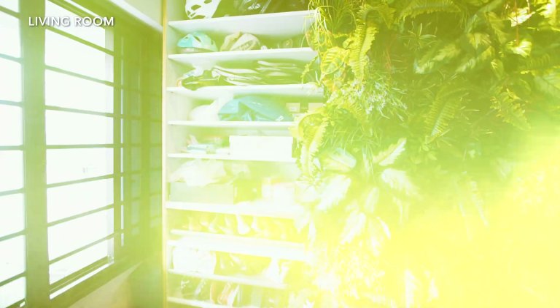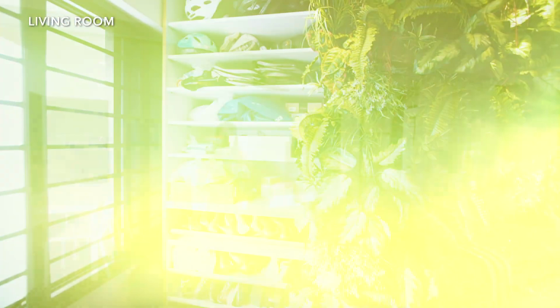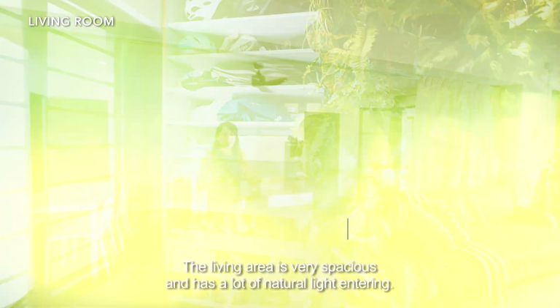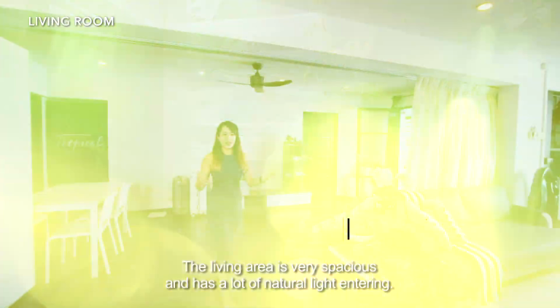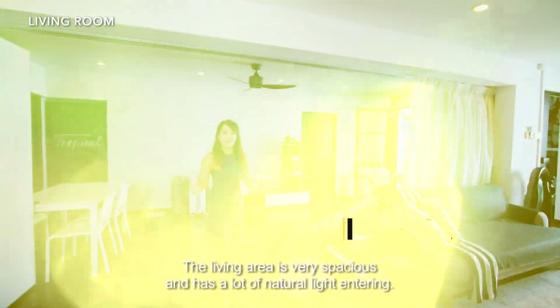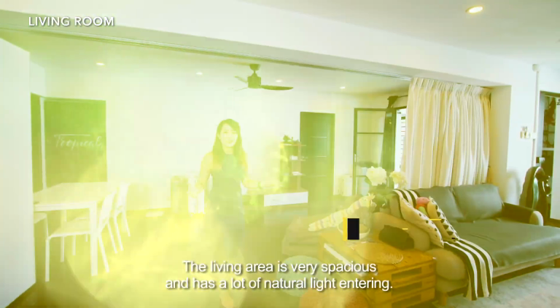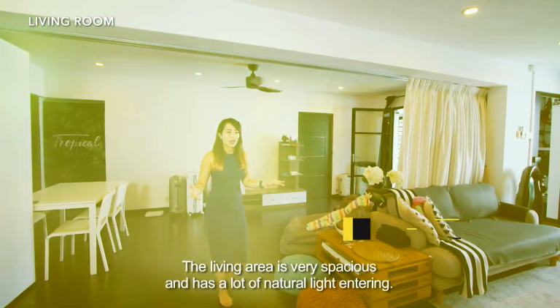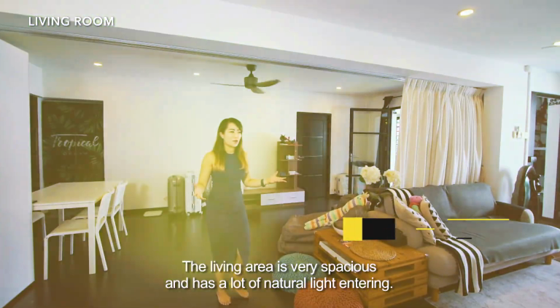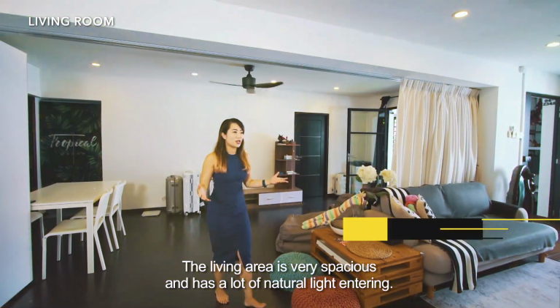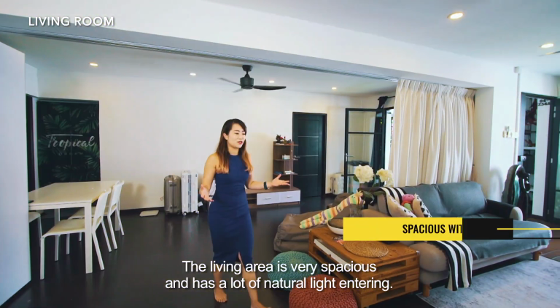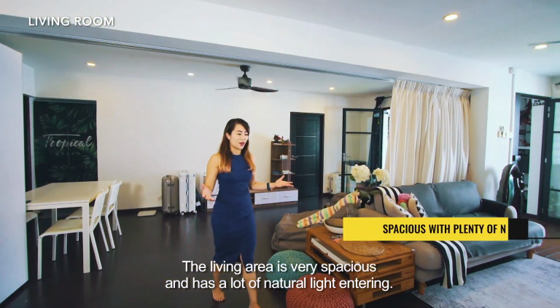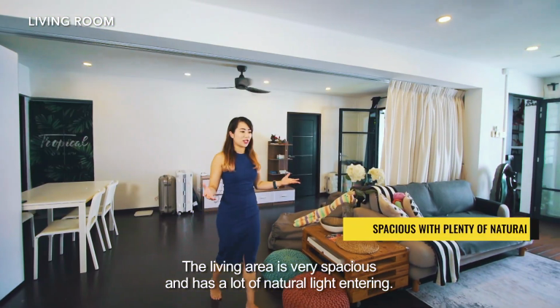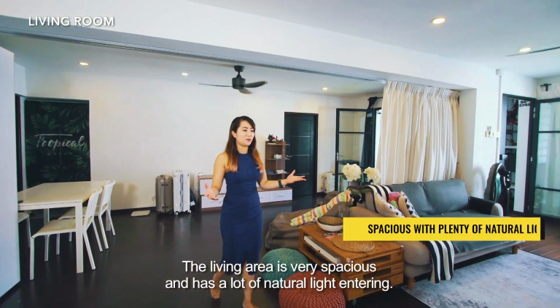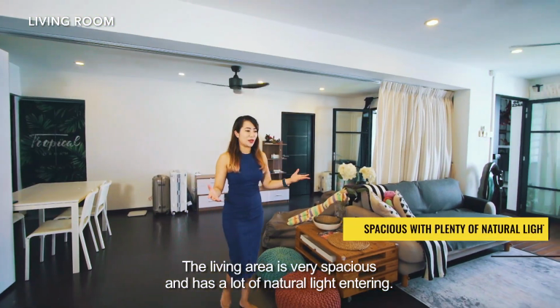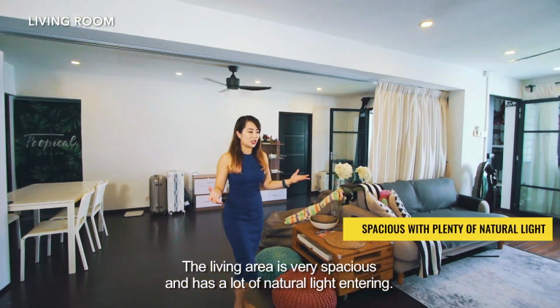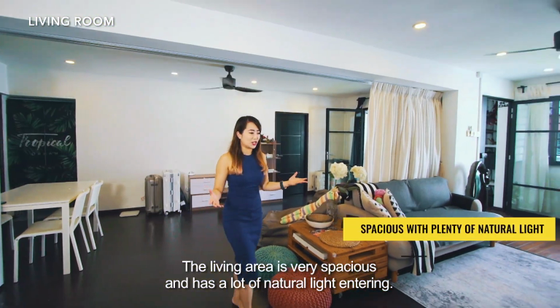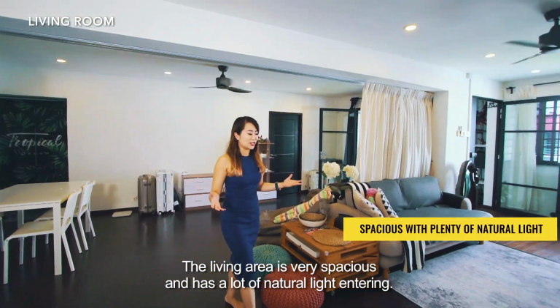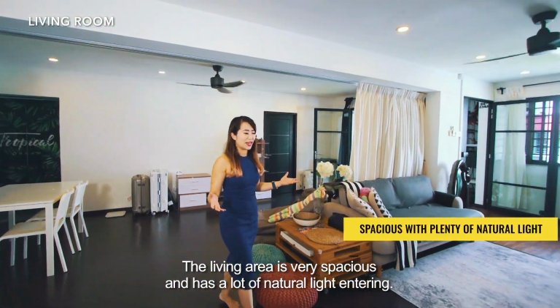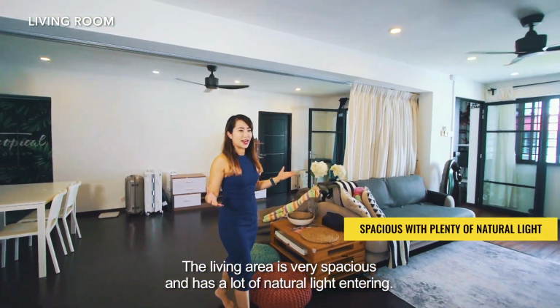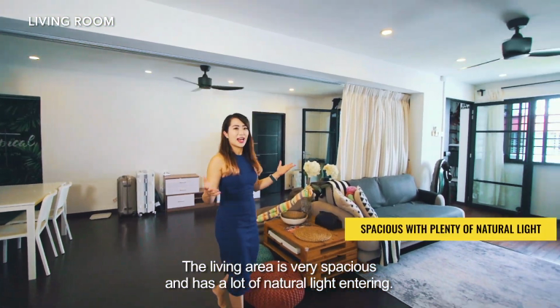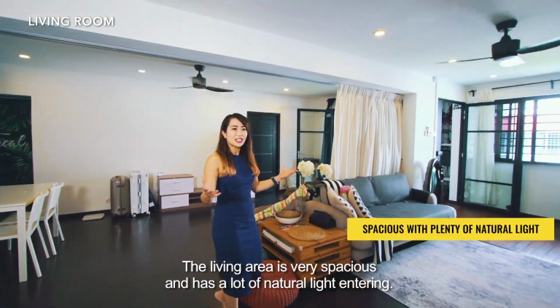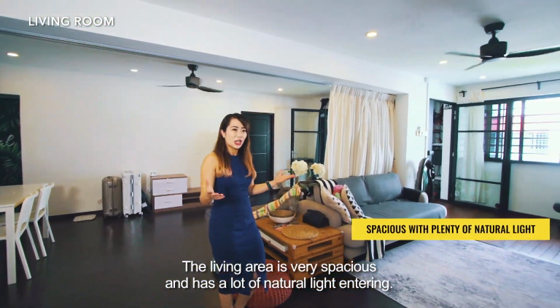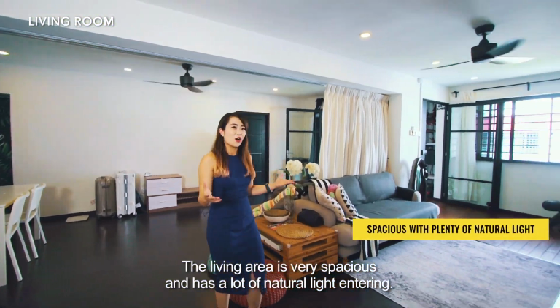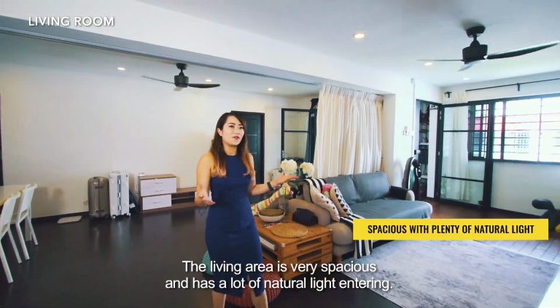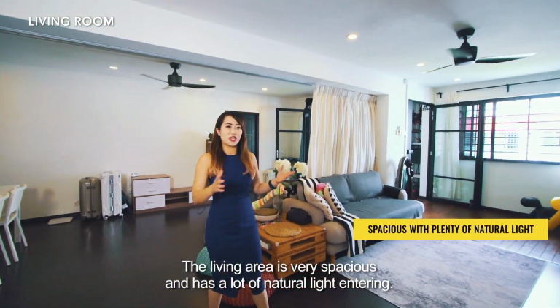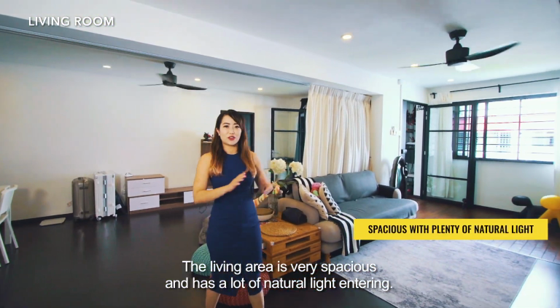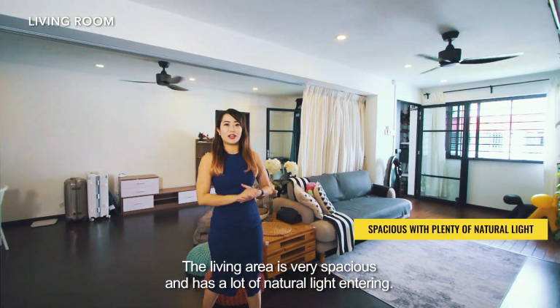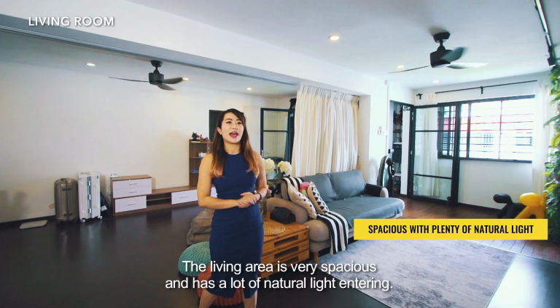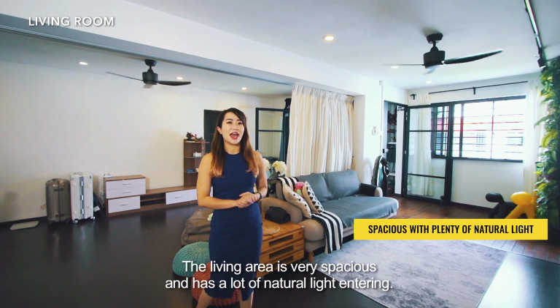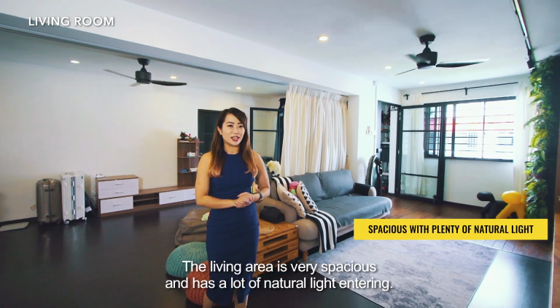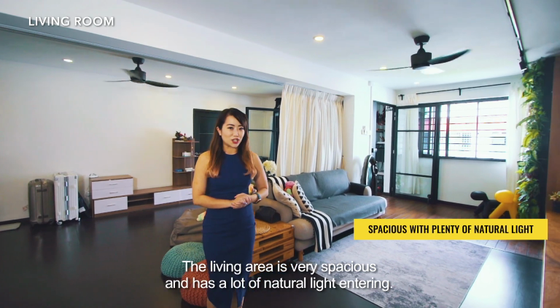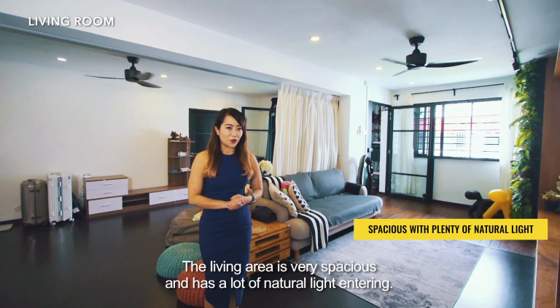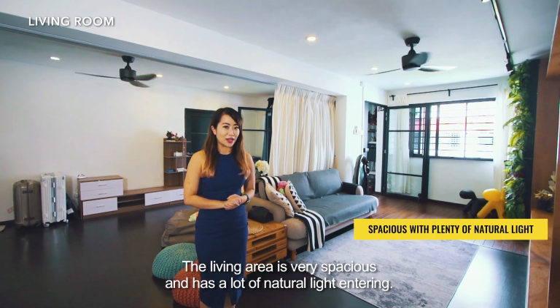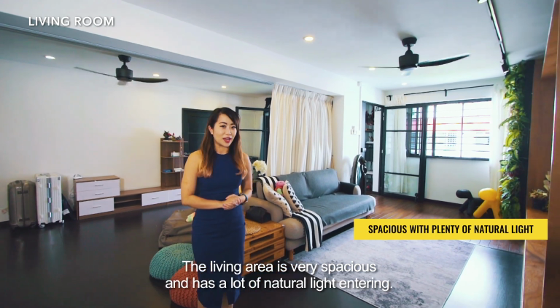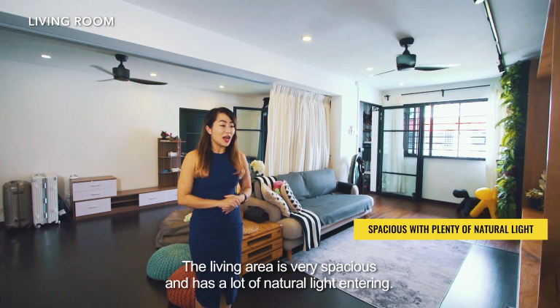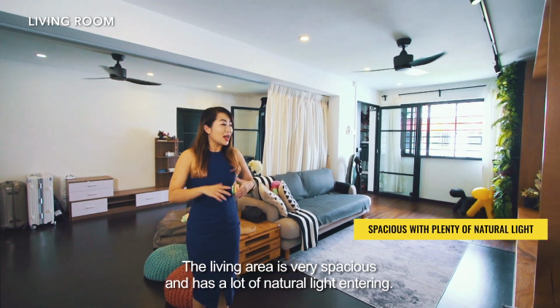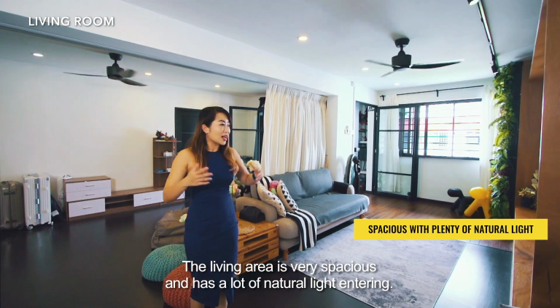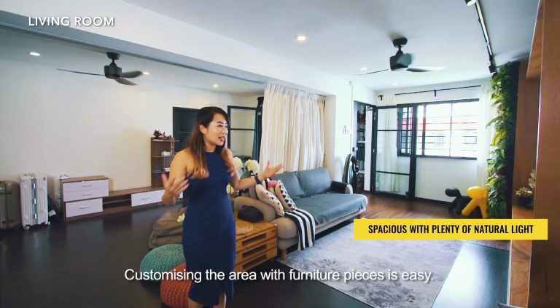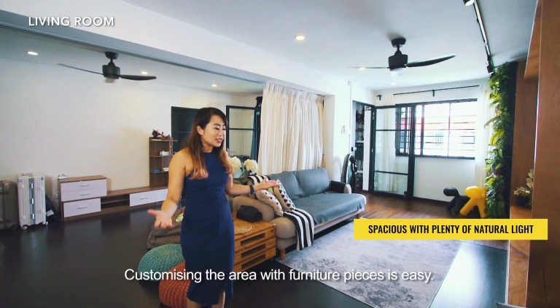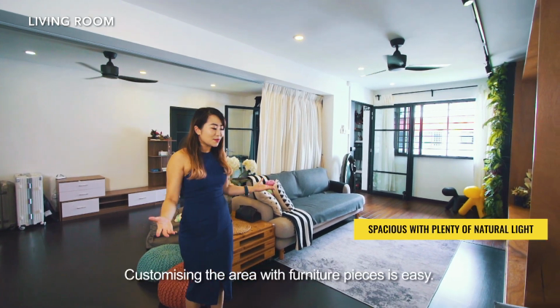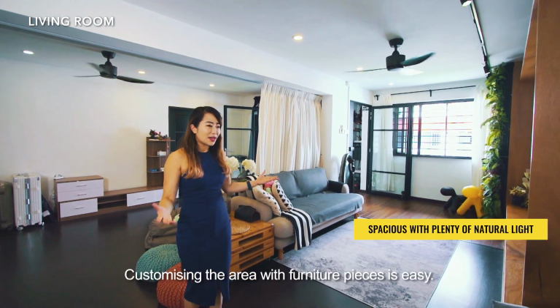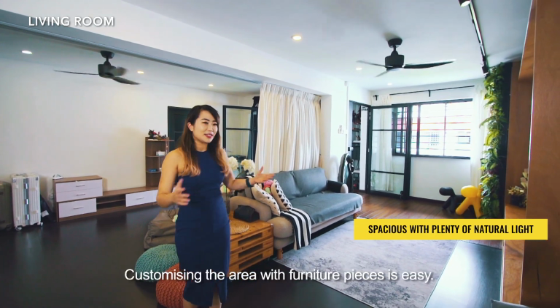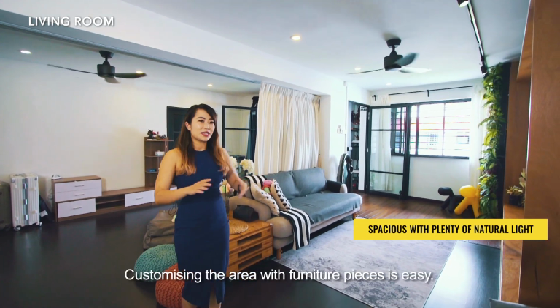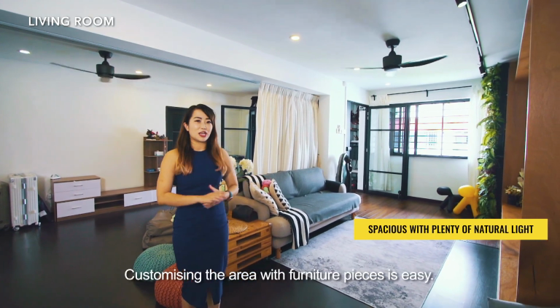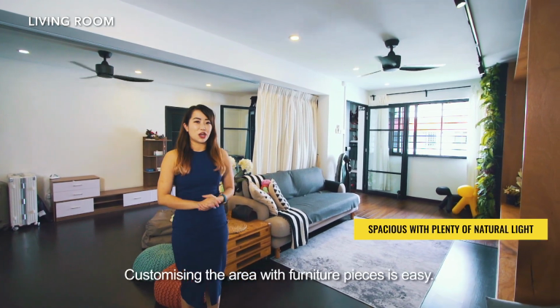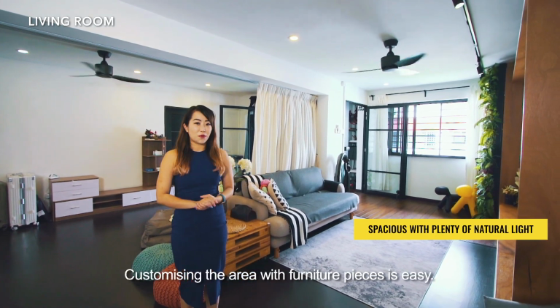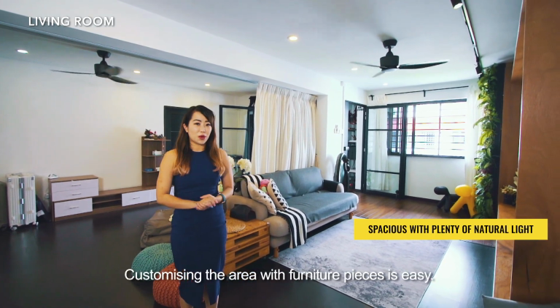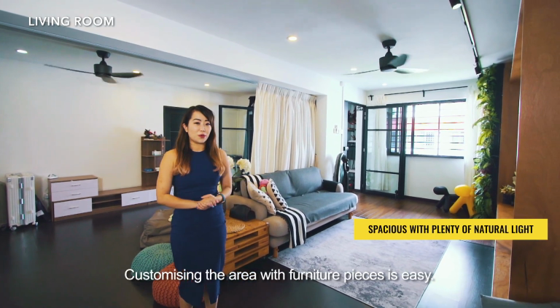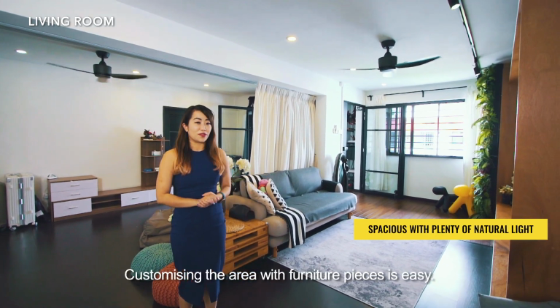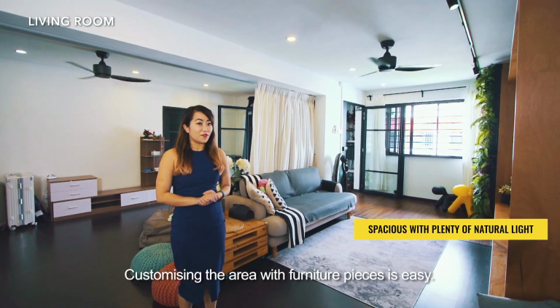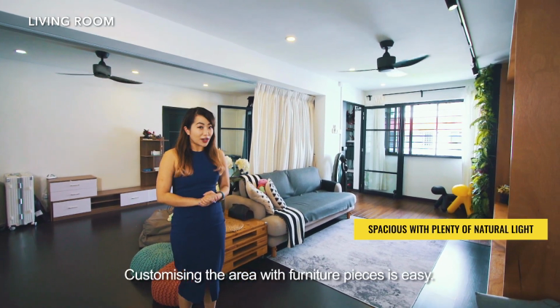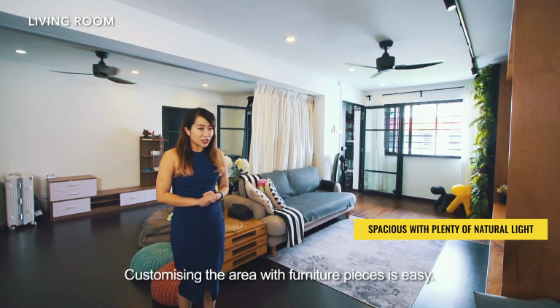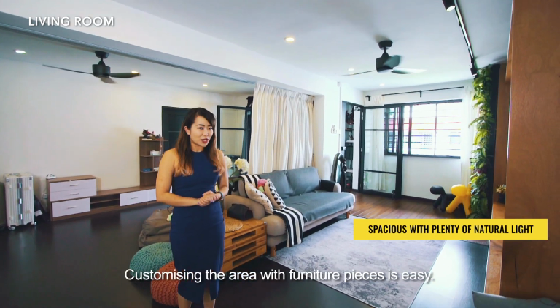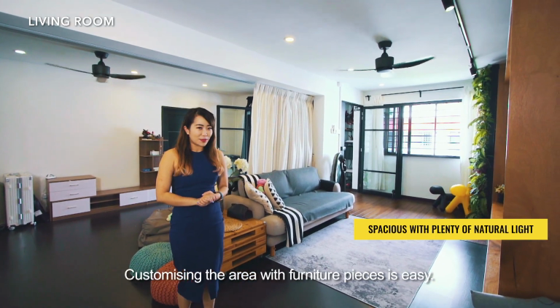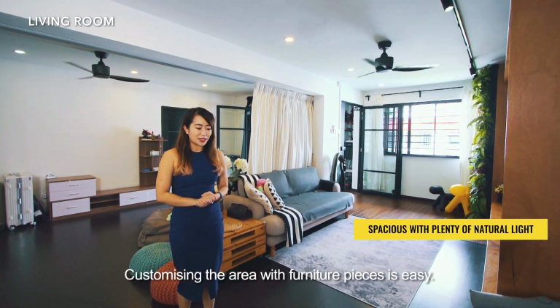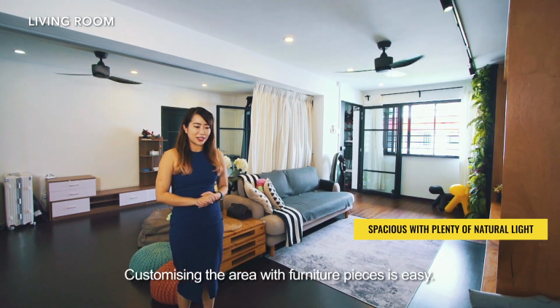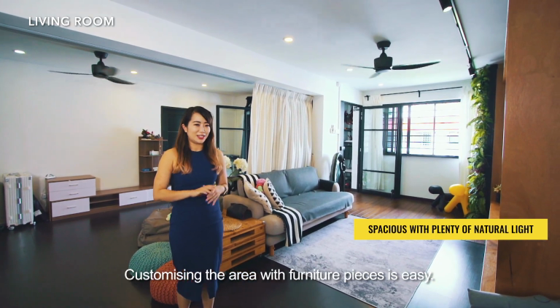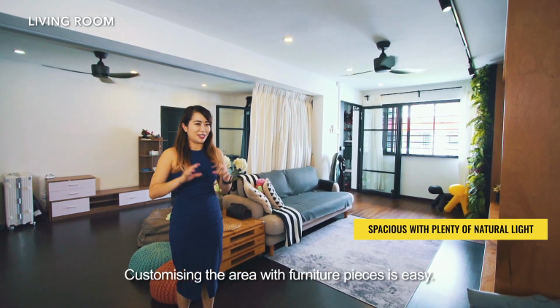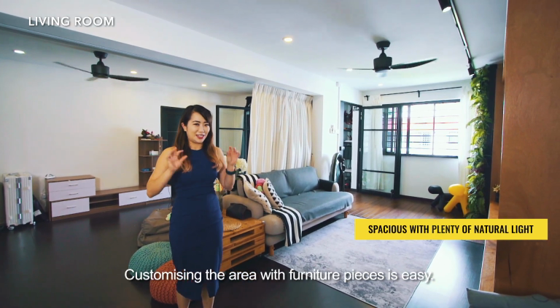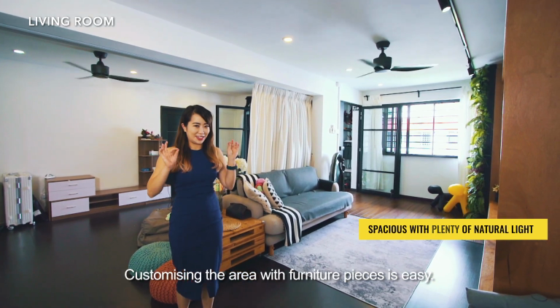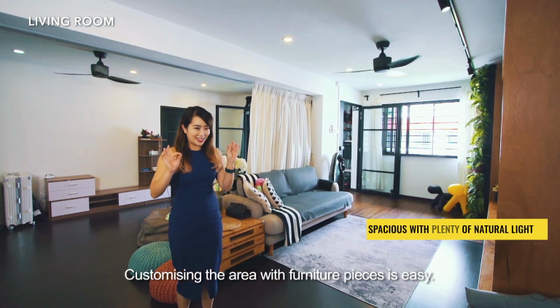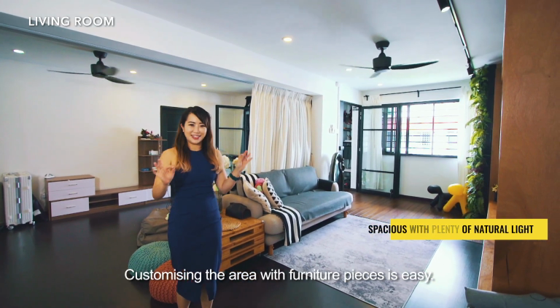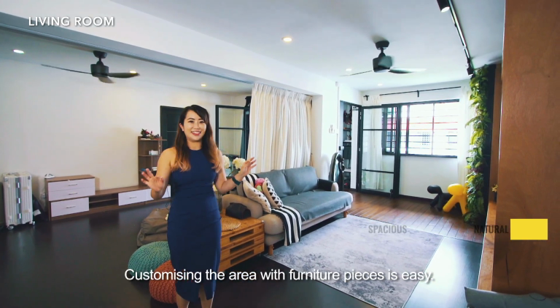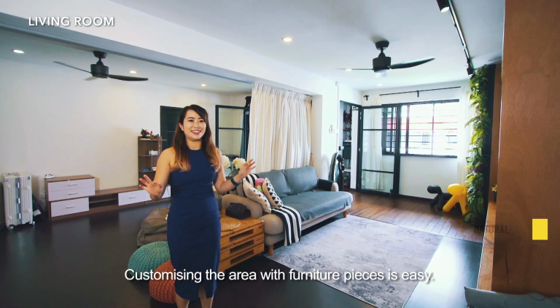The living area is very spacious and has a lot of natural light entering. Customizing the area with furniture pieces is easy.